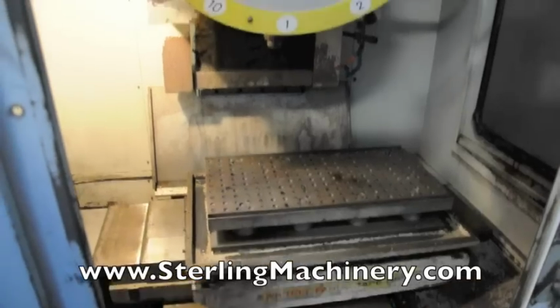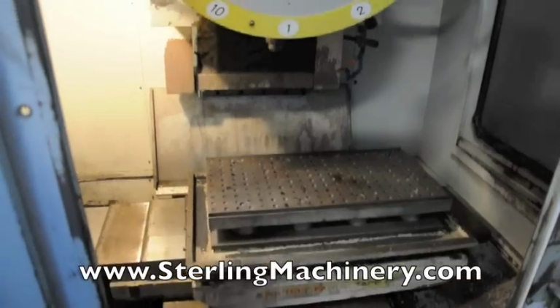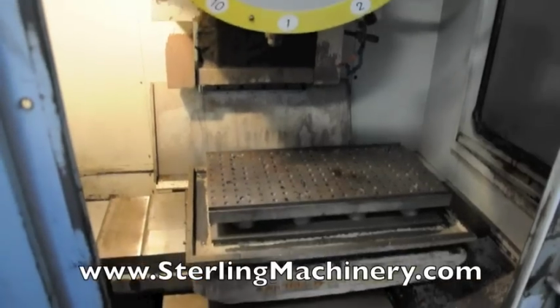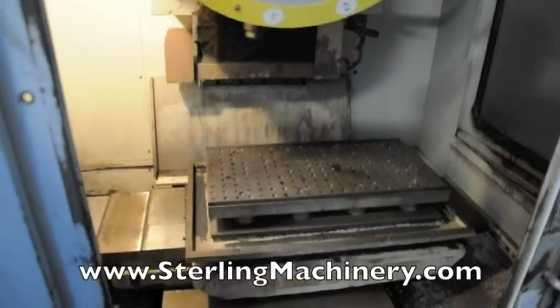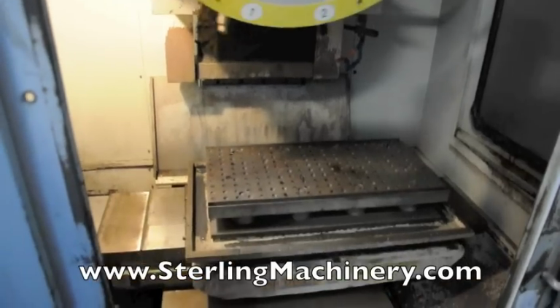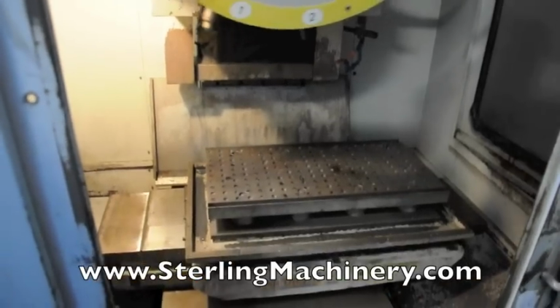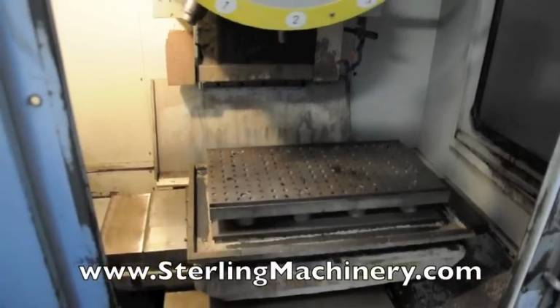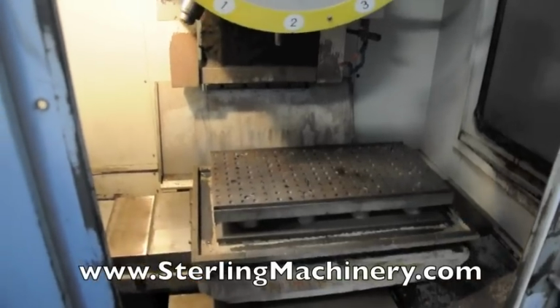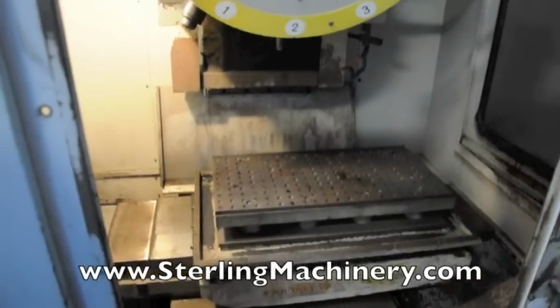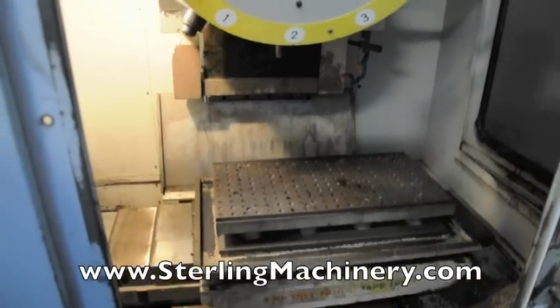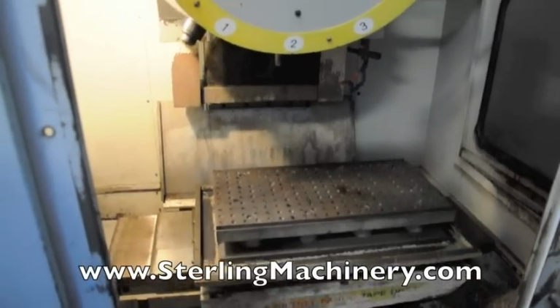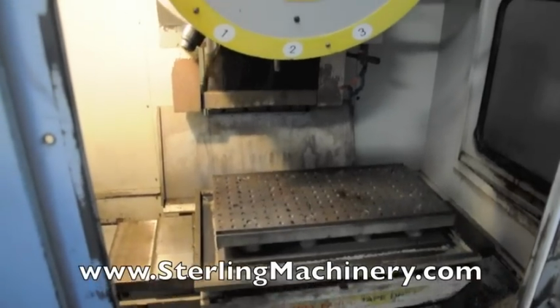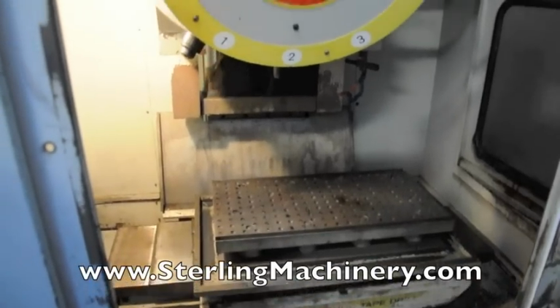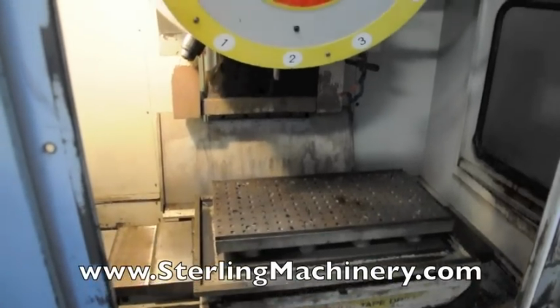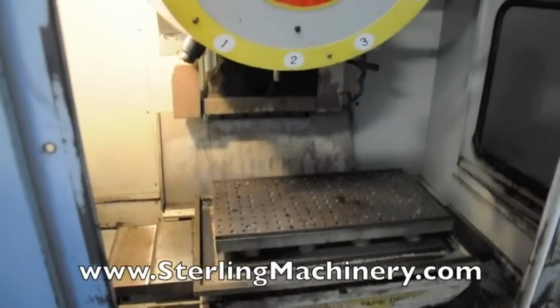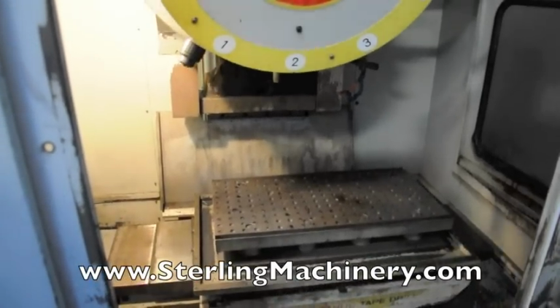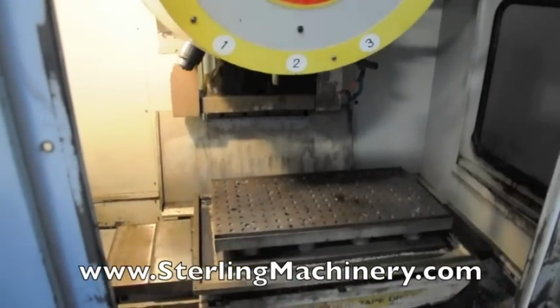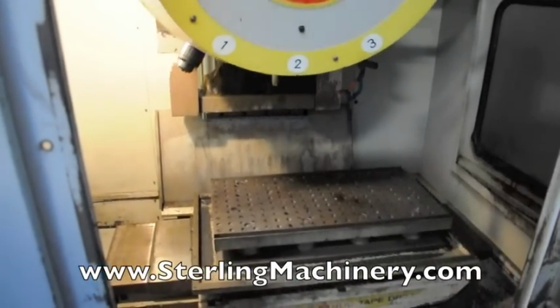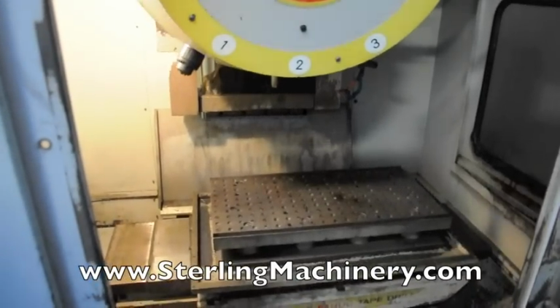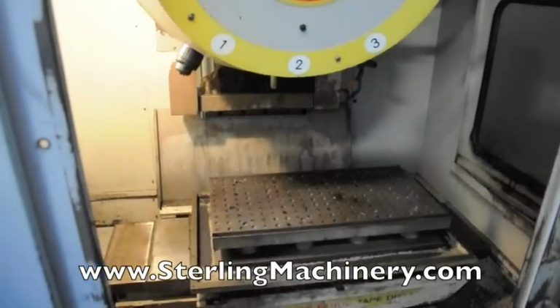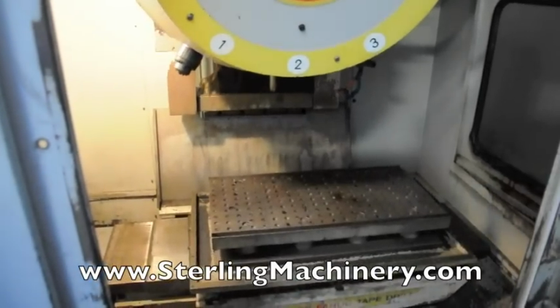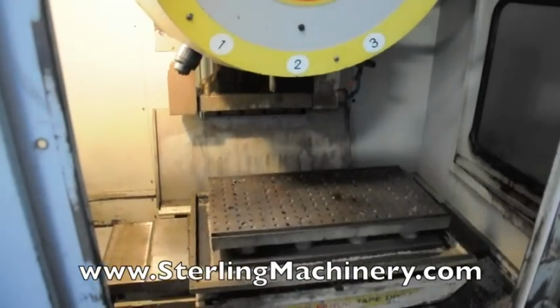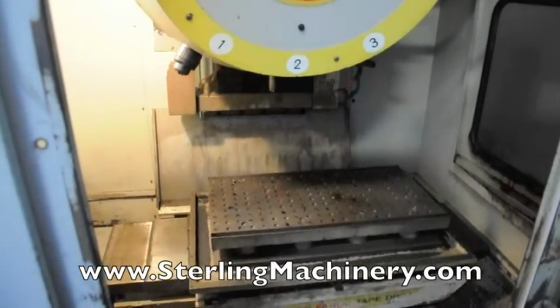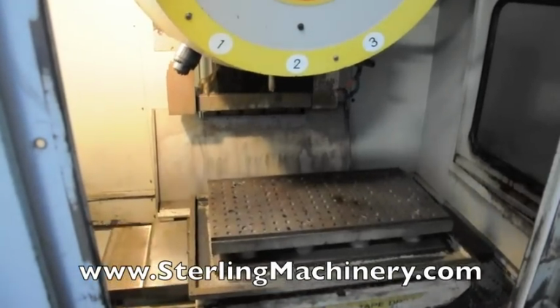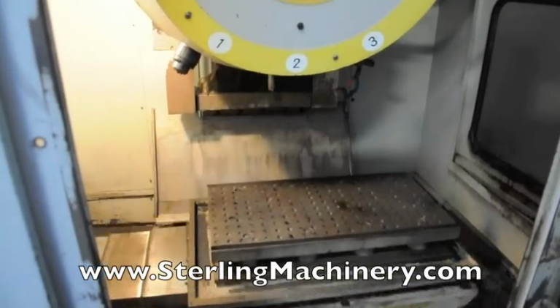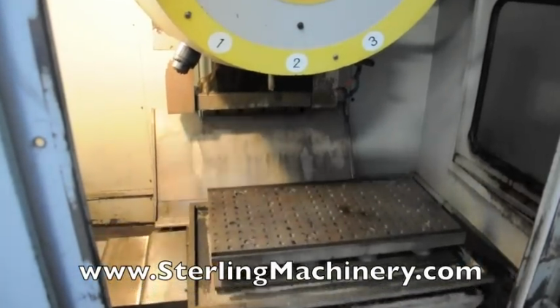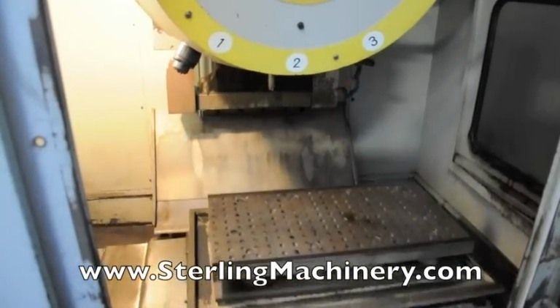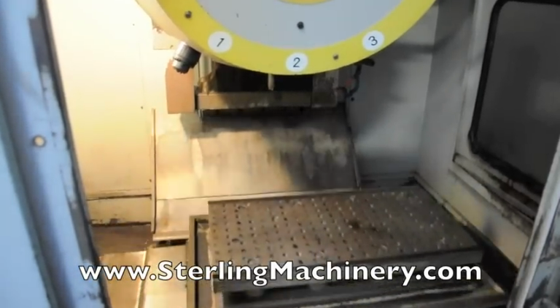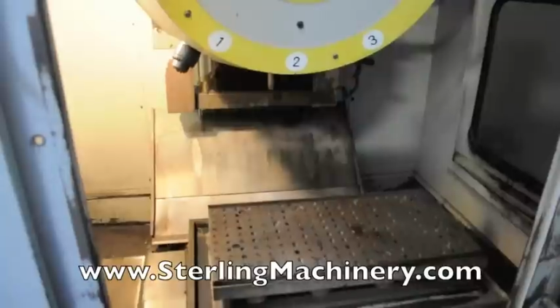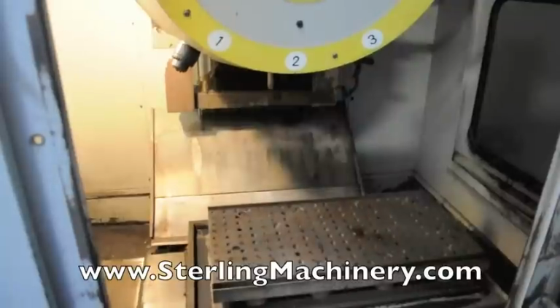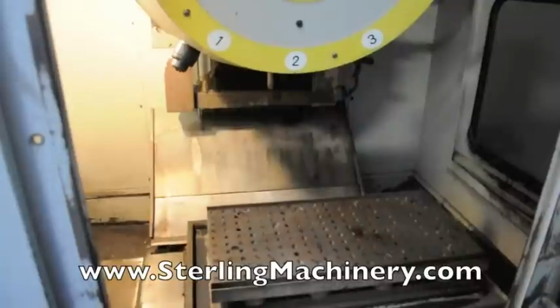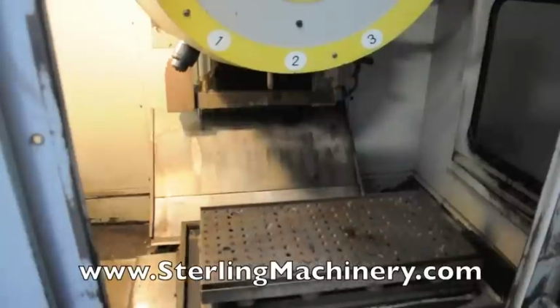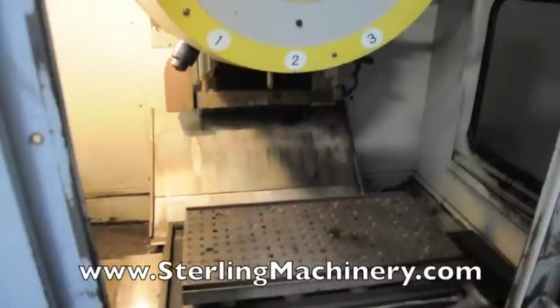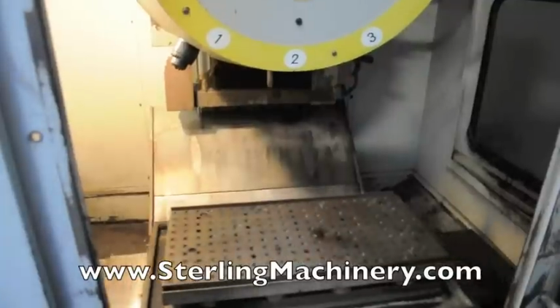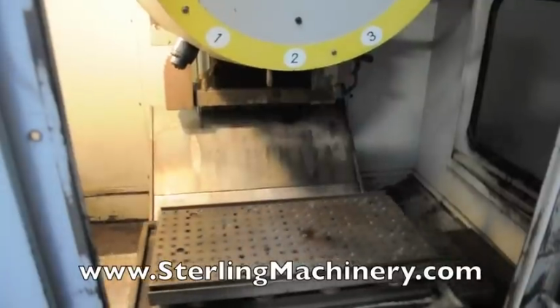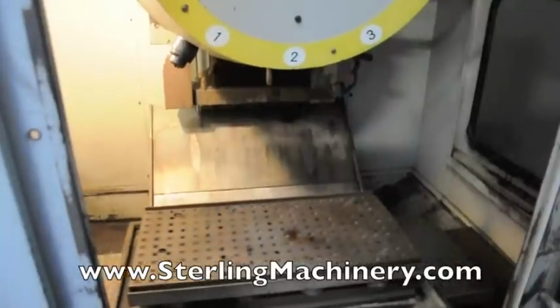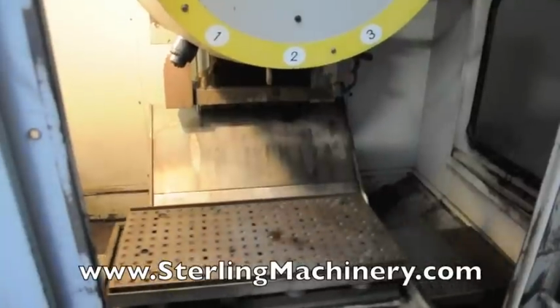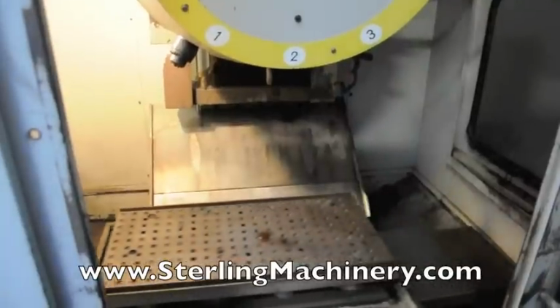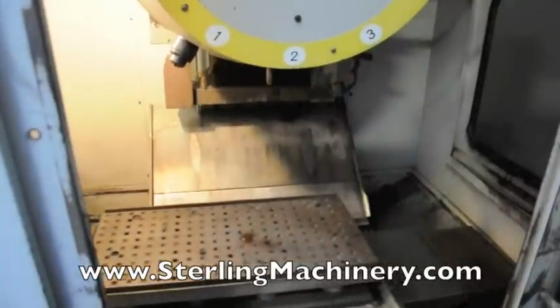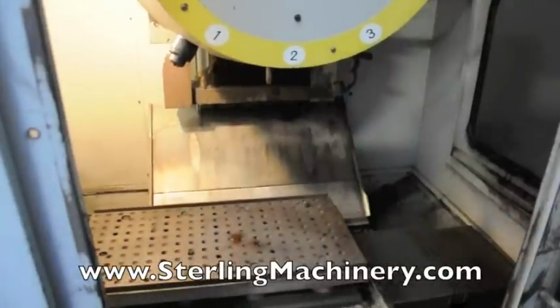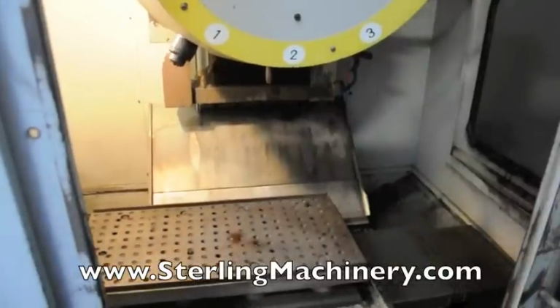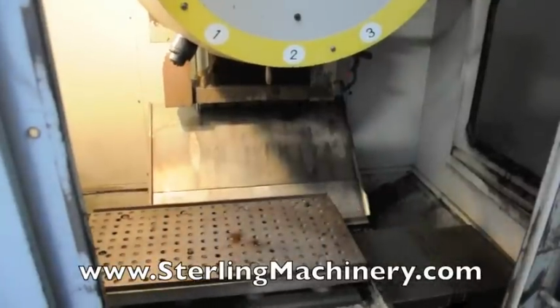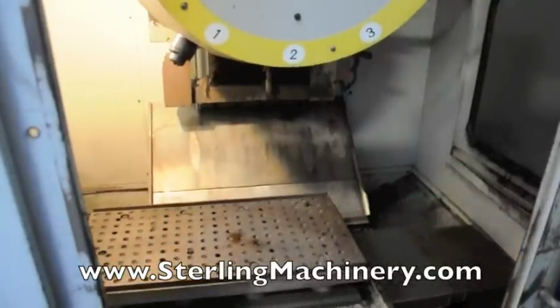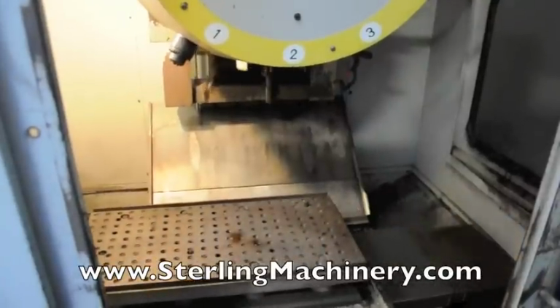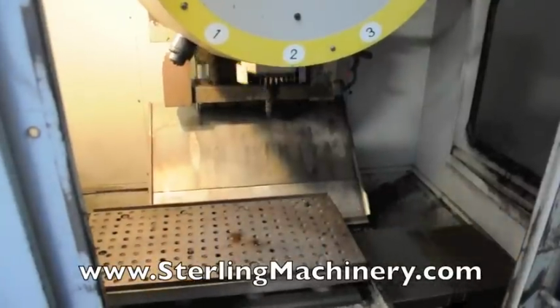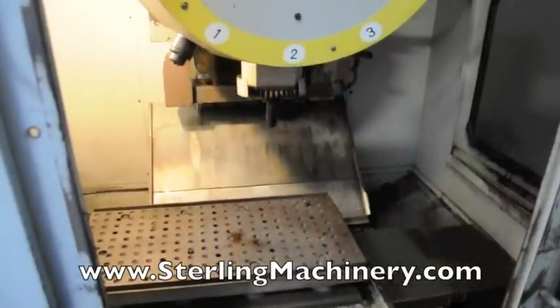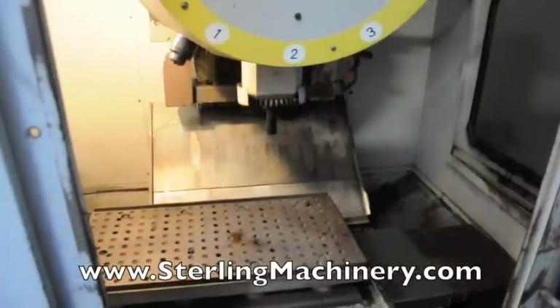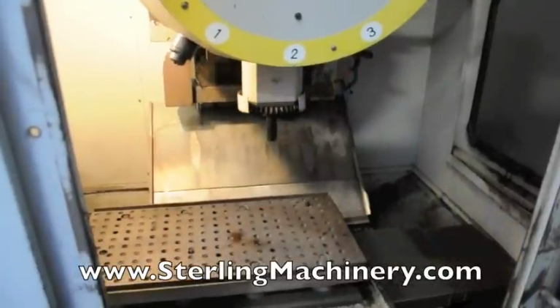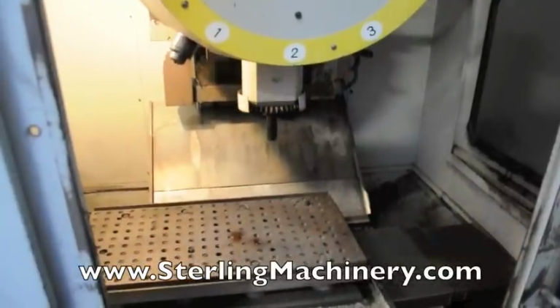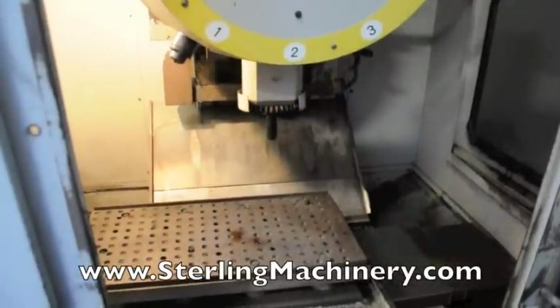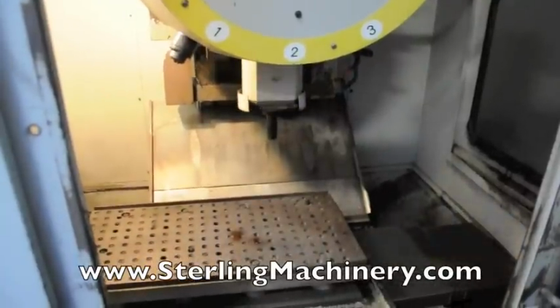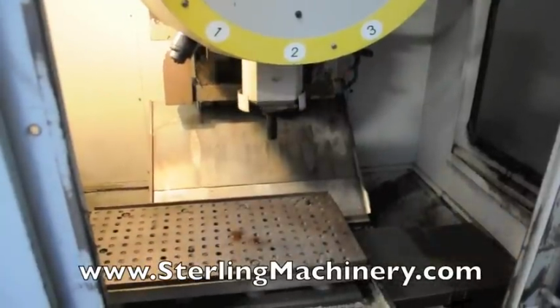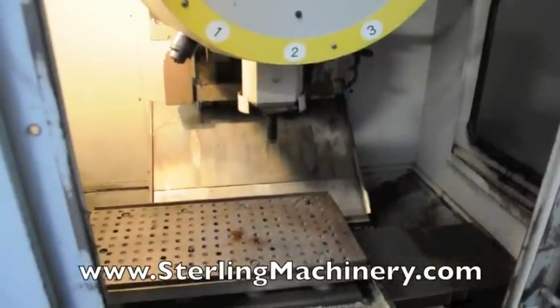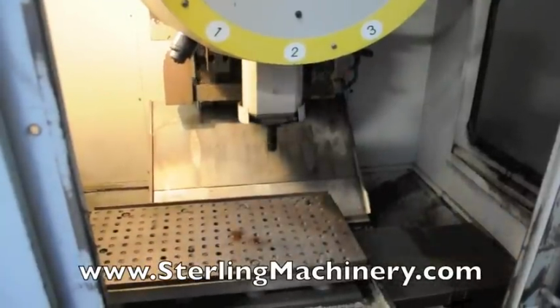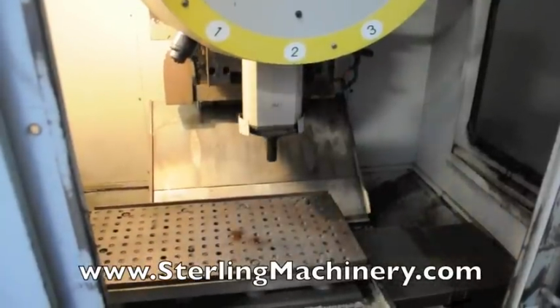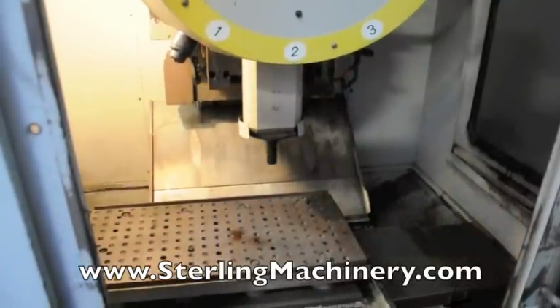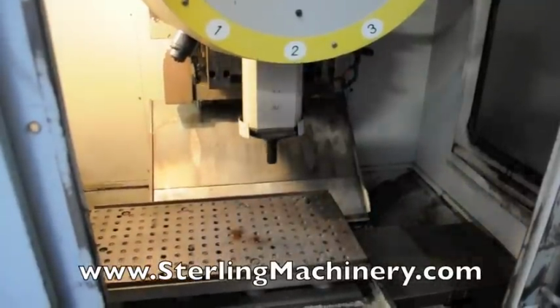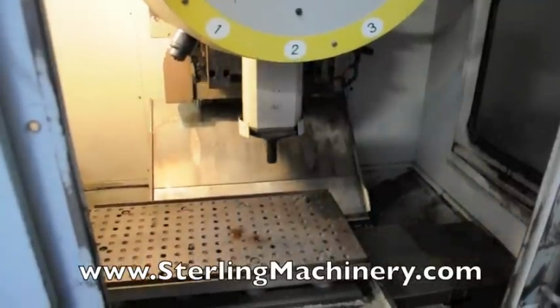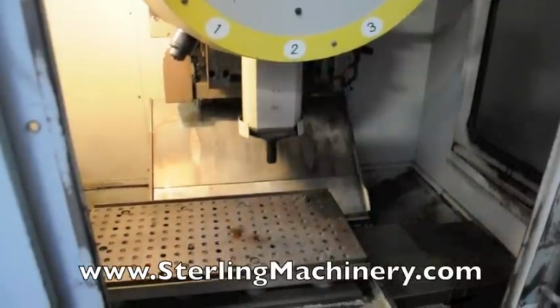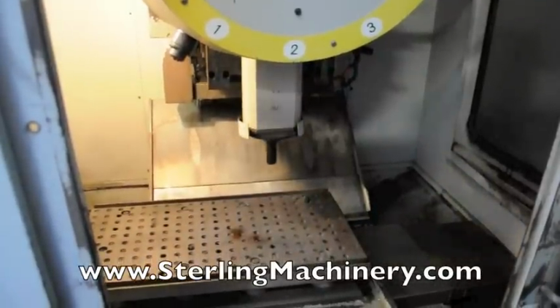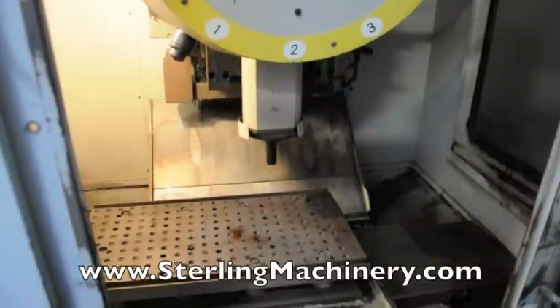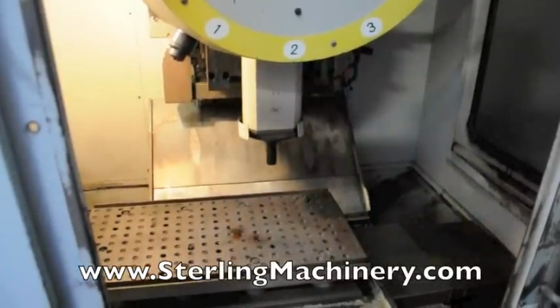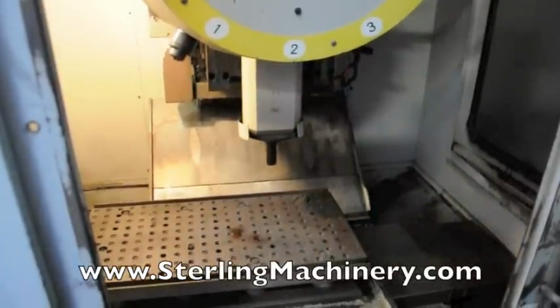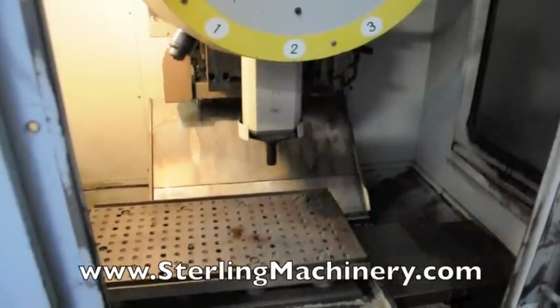Here you can see the machine automatically reference to the next tool station. This machine has 10 tool stations available.